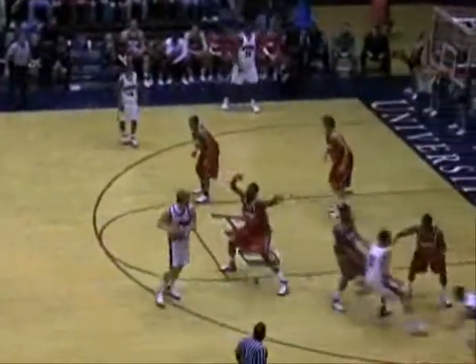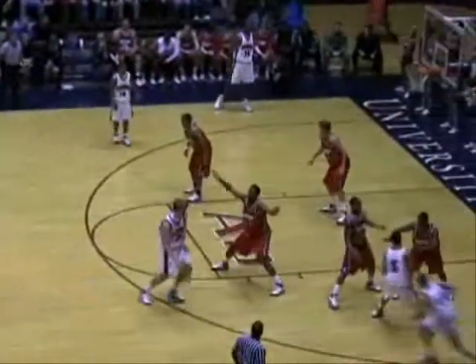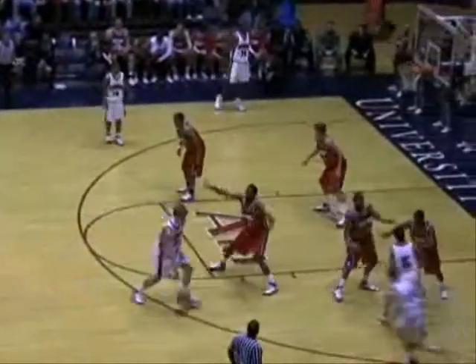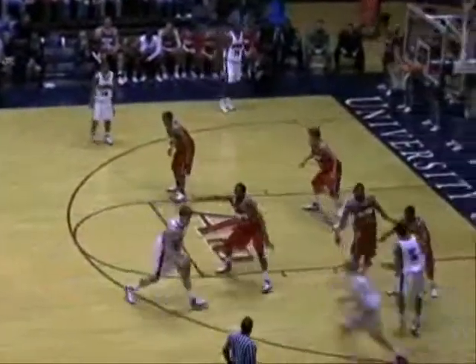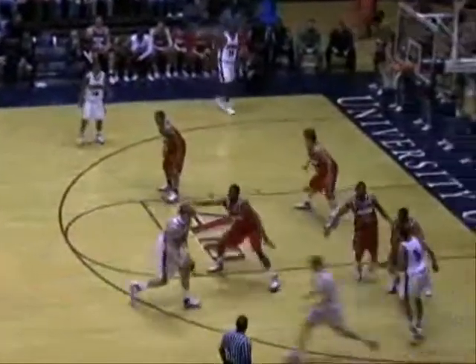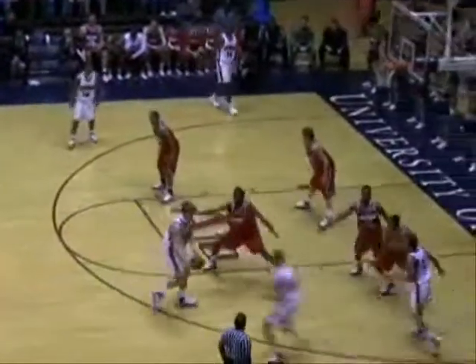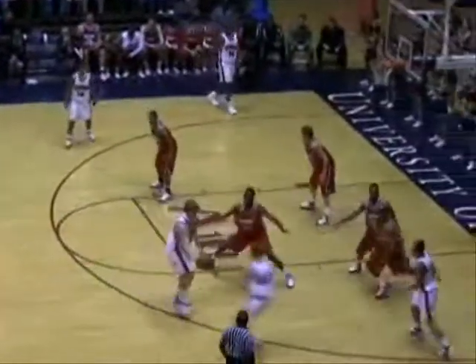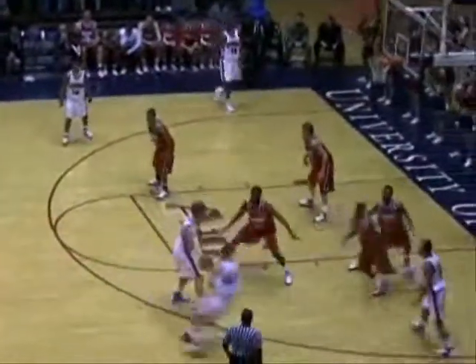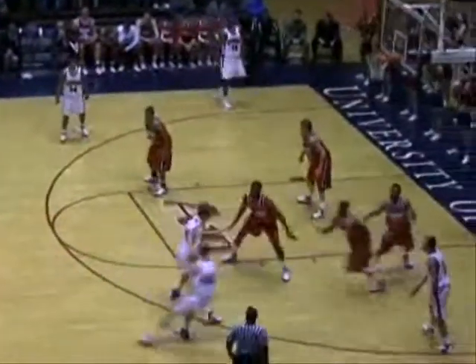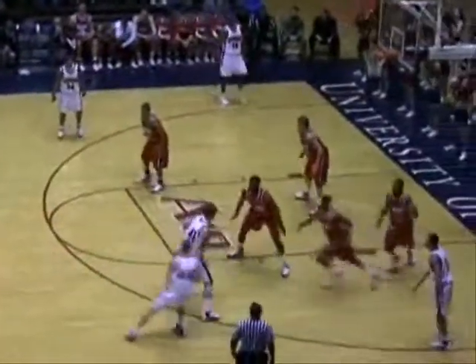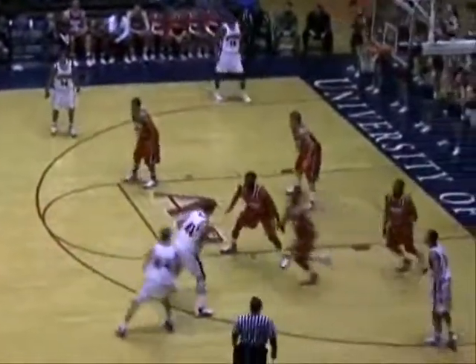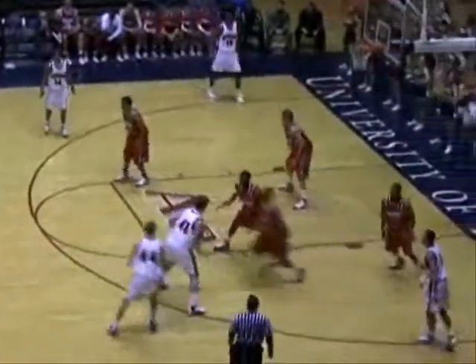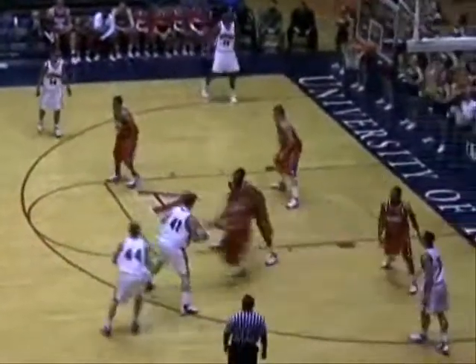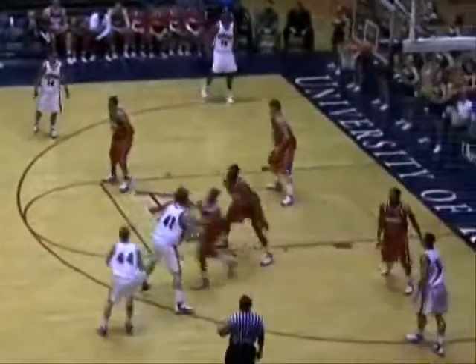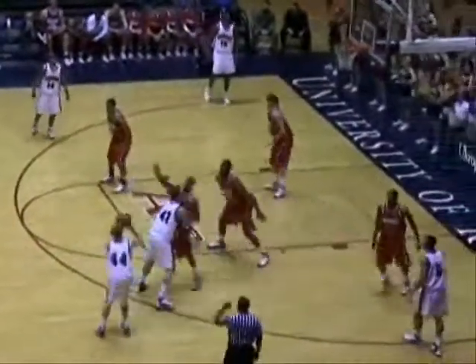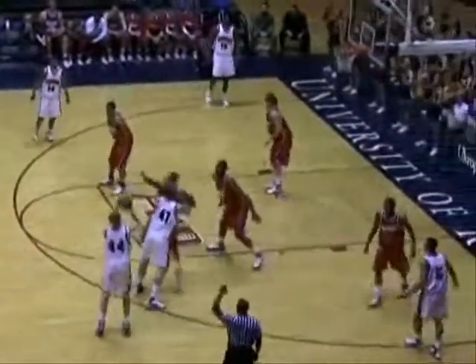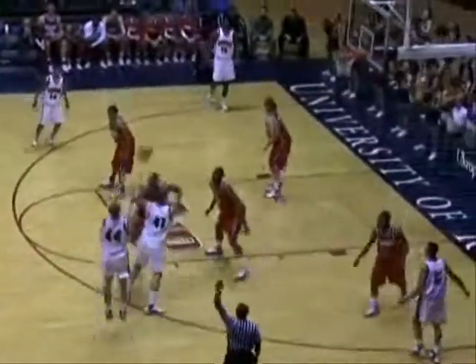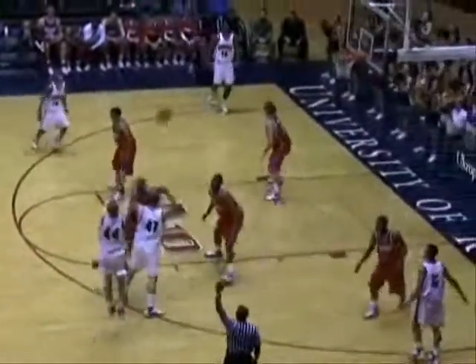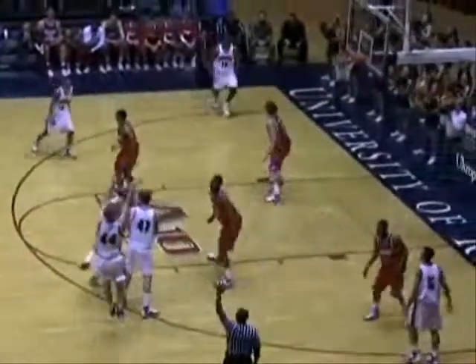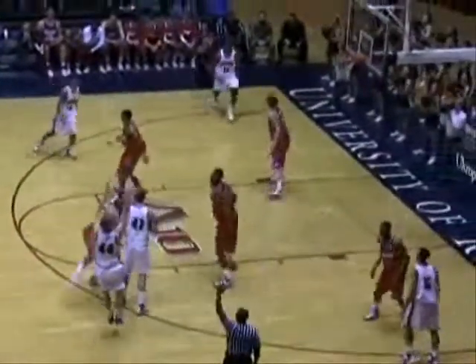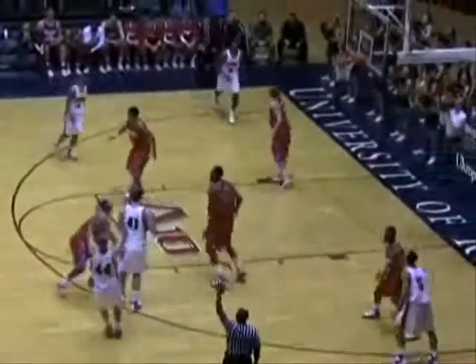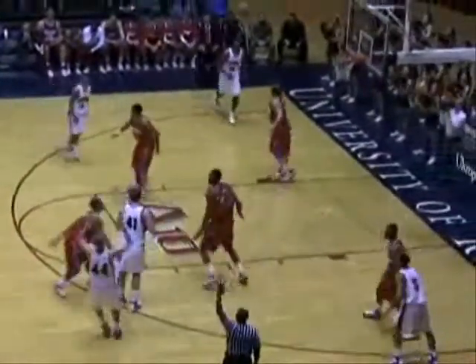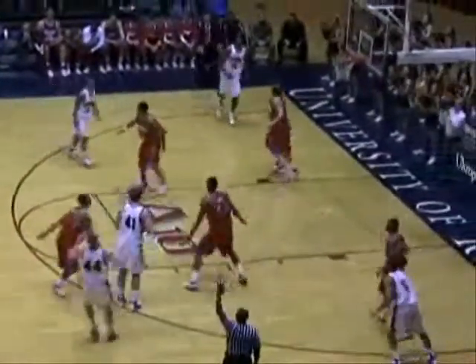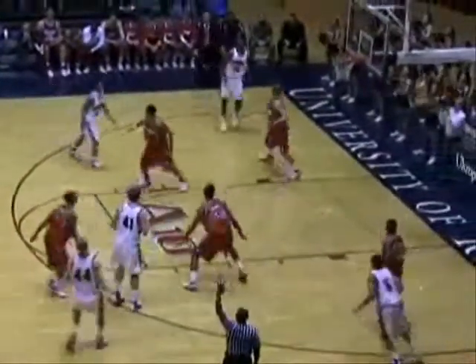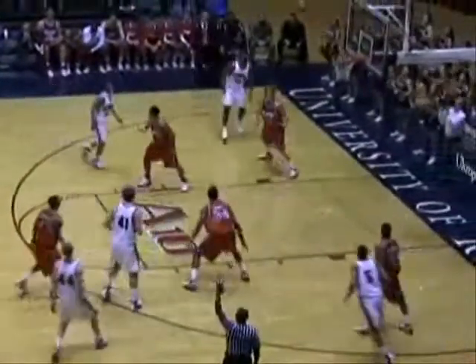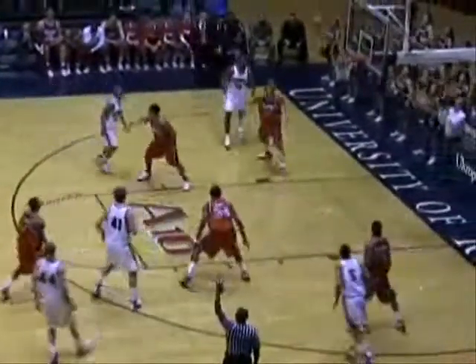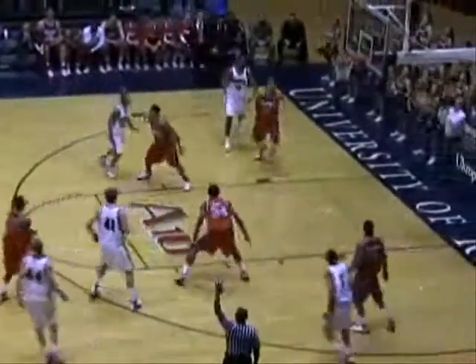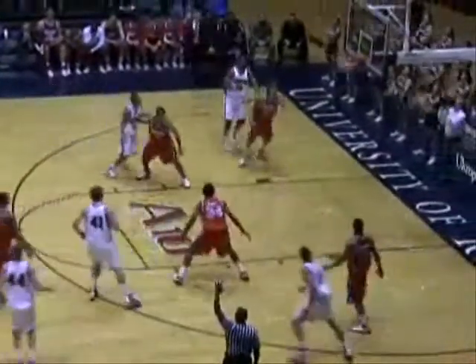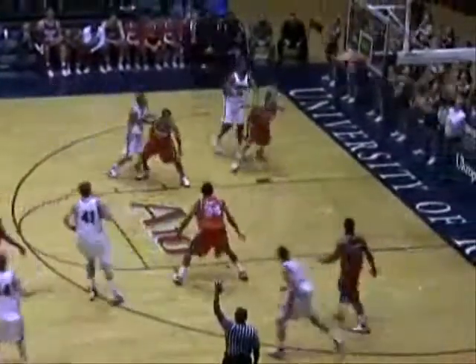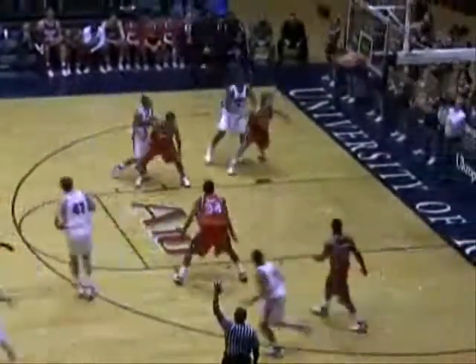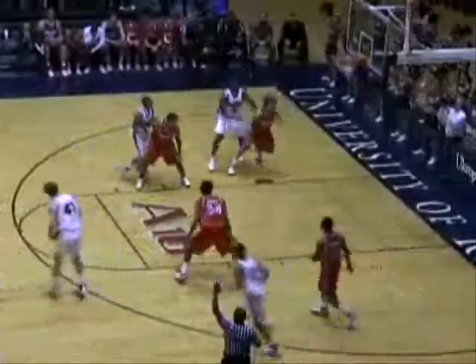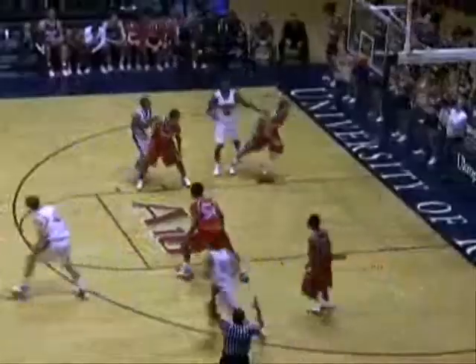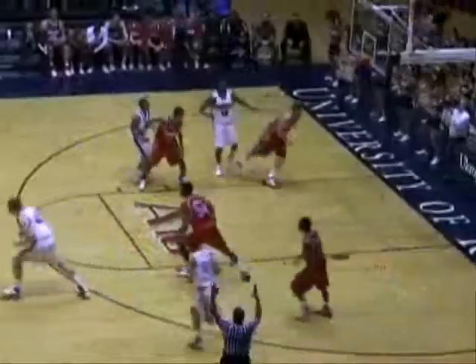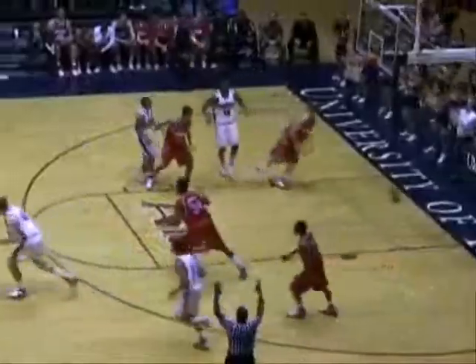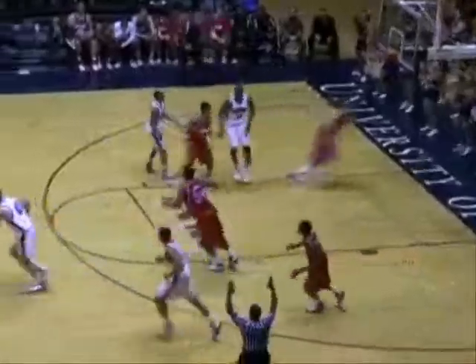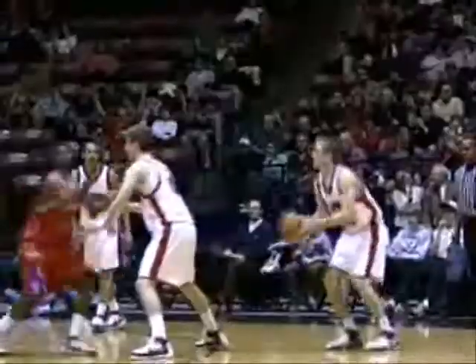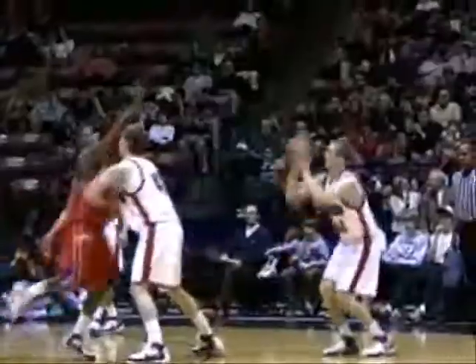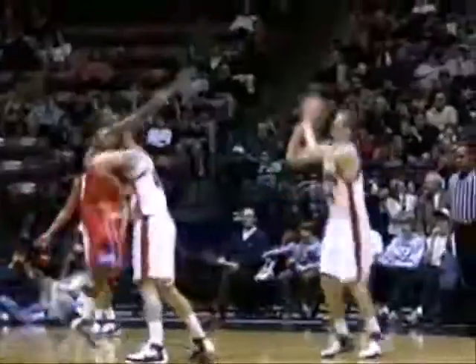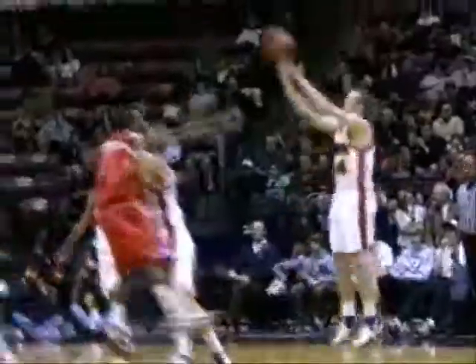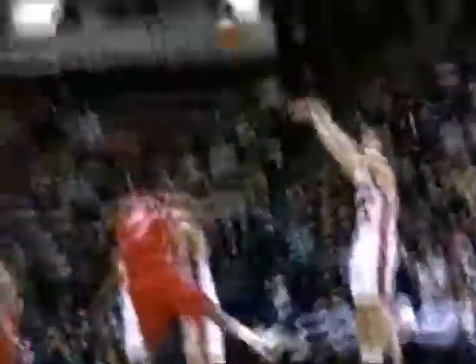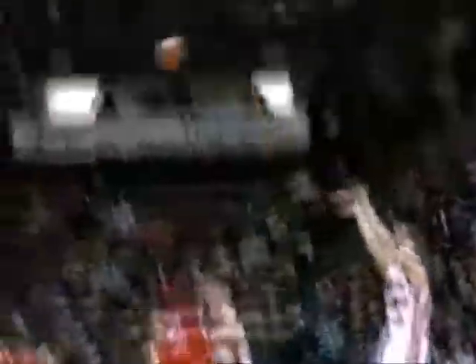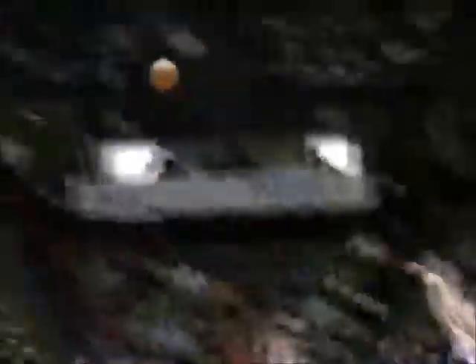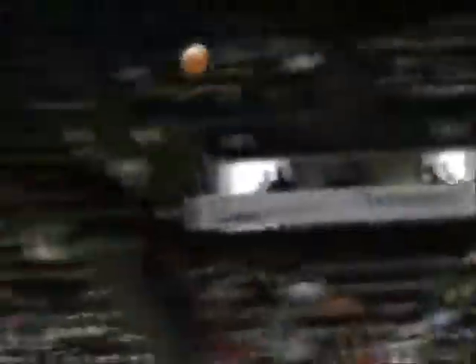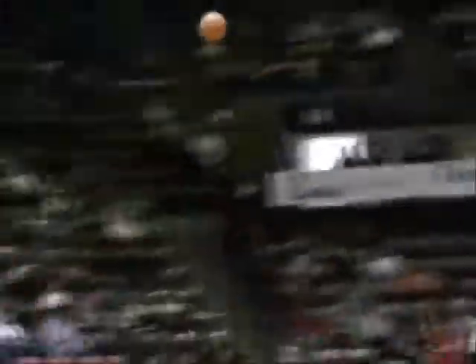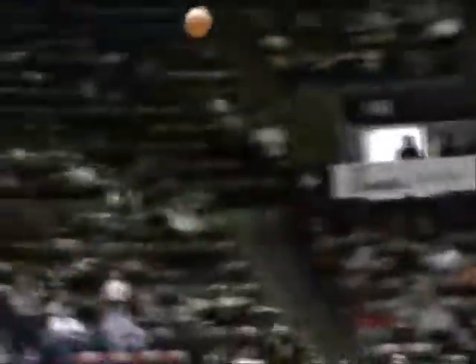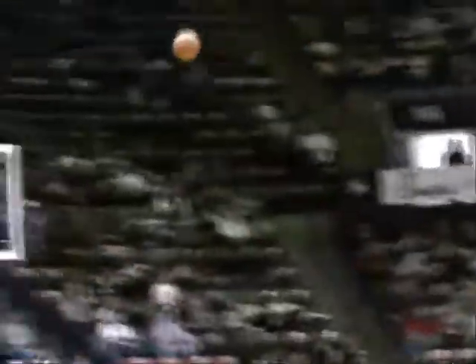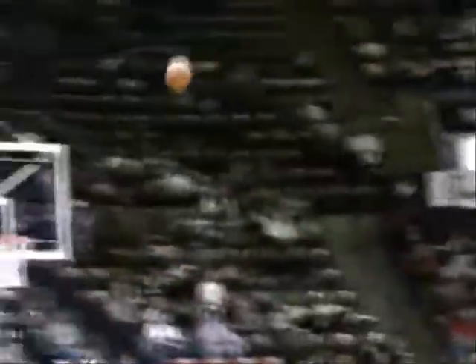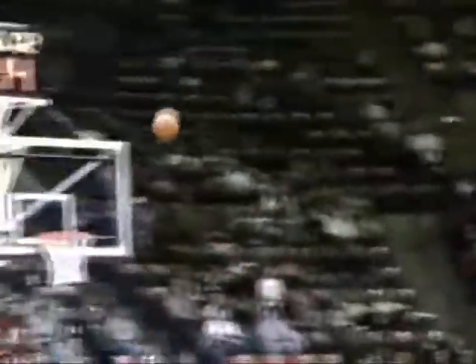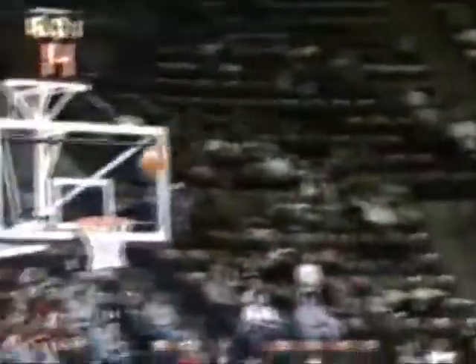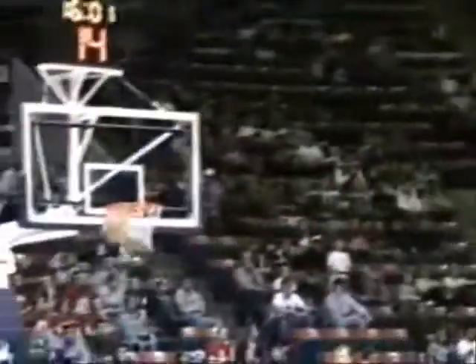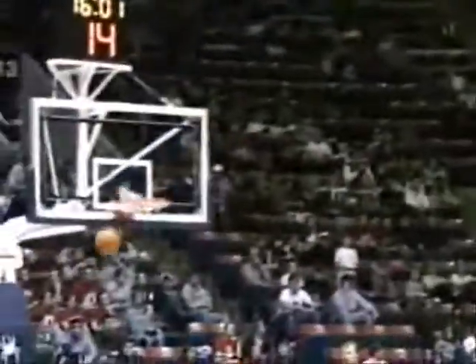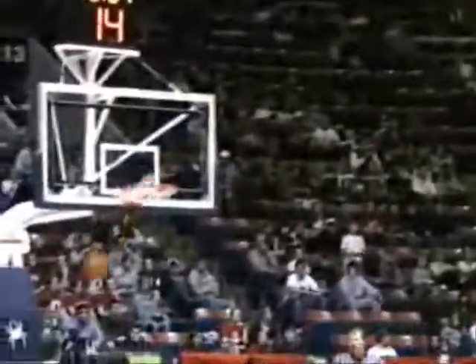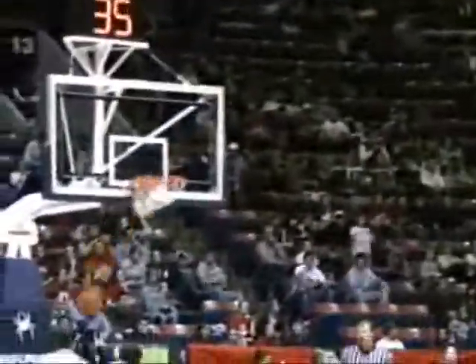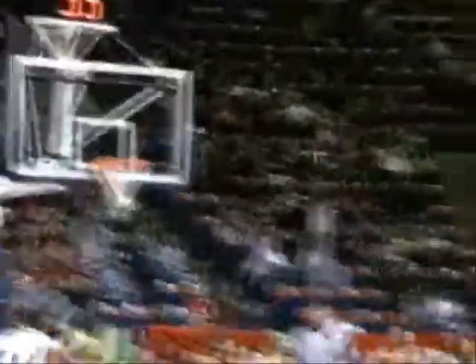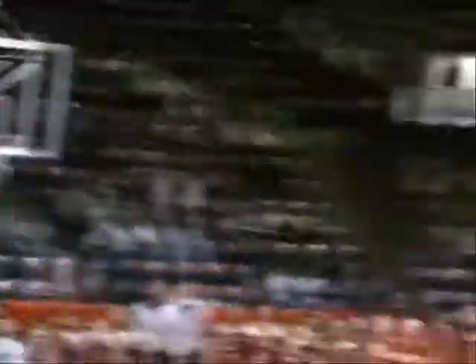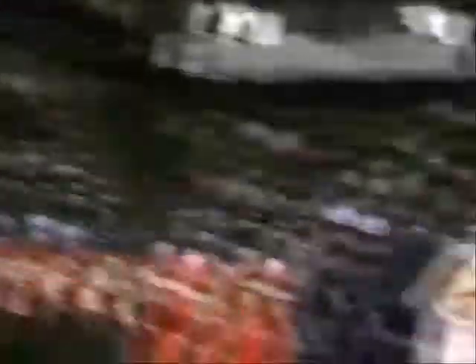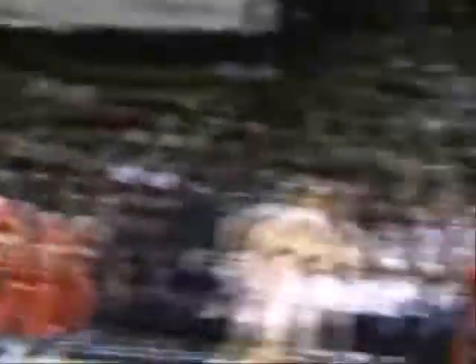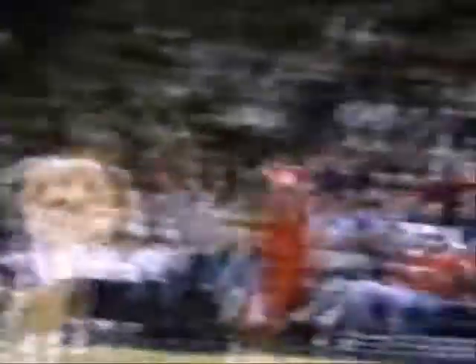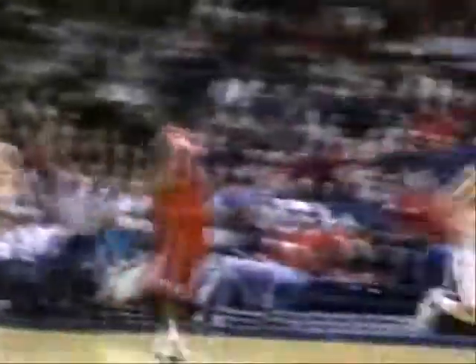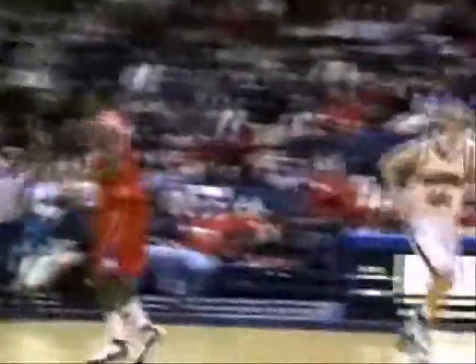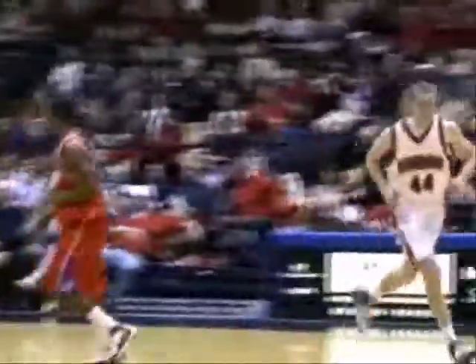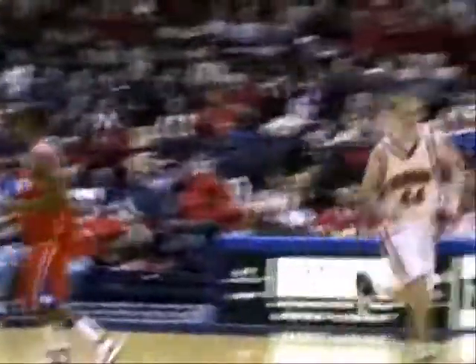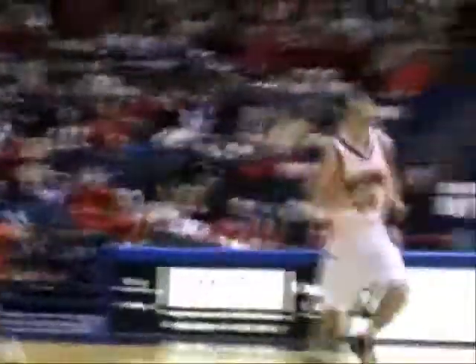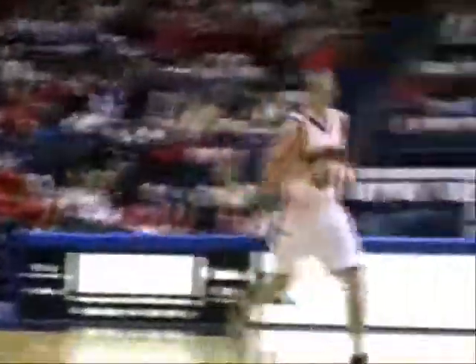Right elbow — hands it off. Butler has a wide open three. Swish. Good screen by Giroux to get that shot off for Butler.